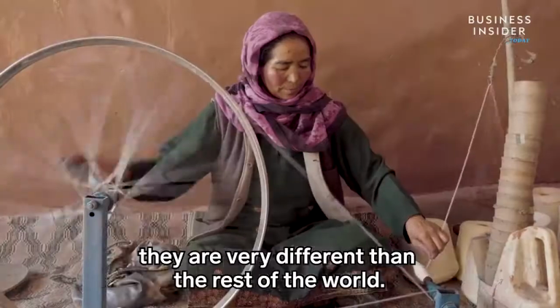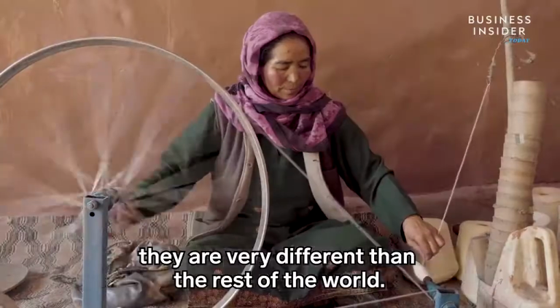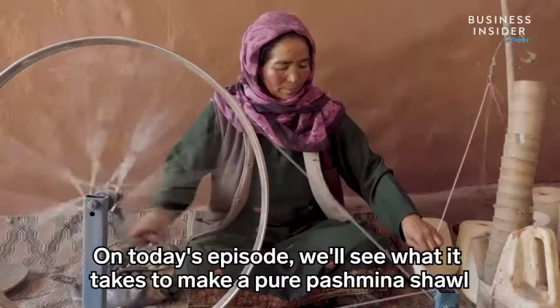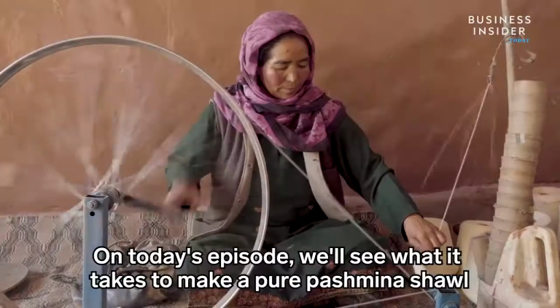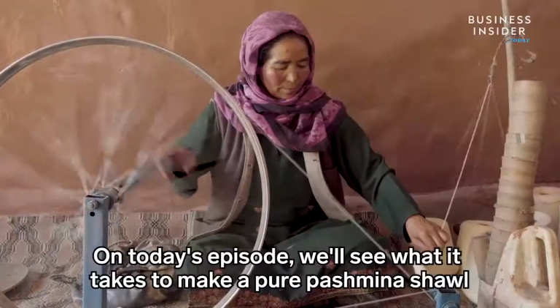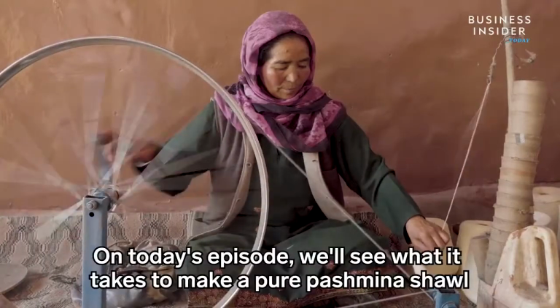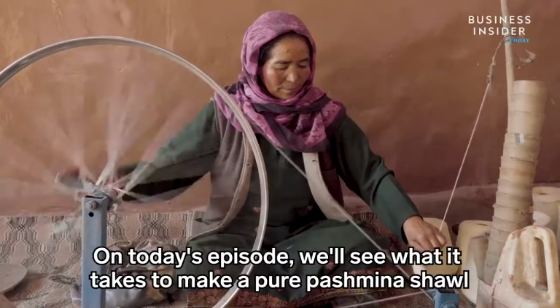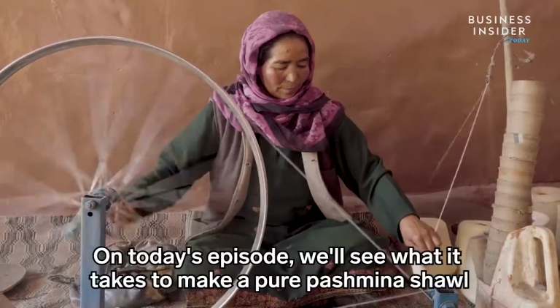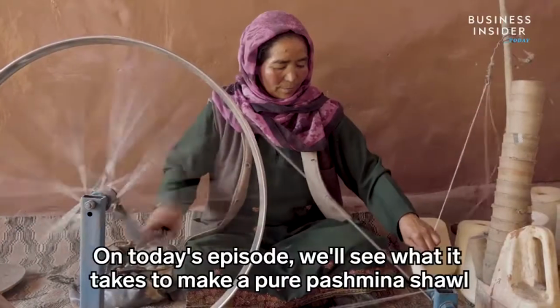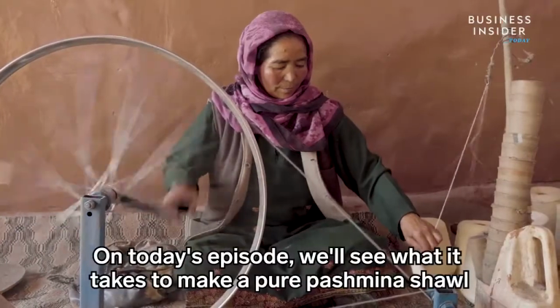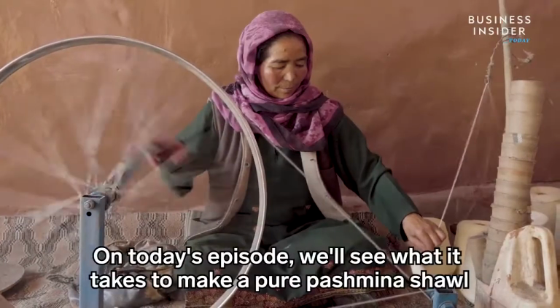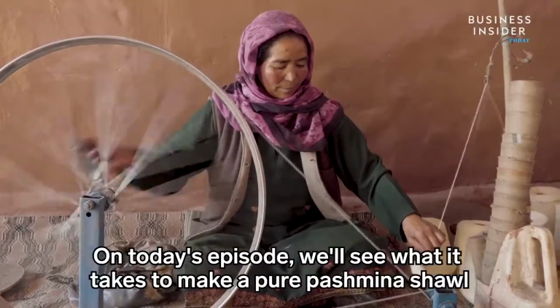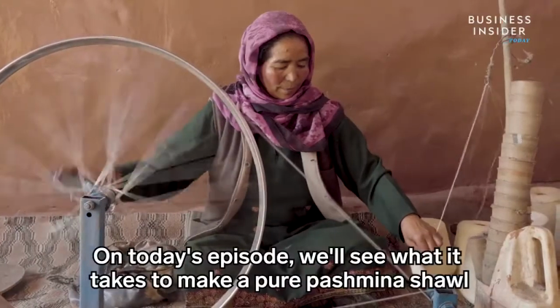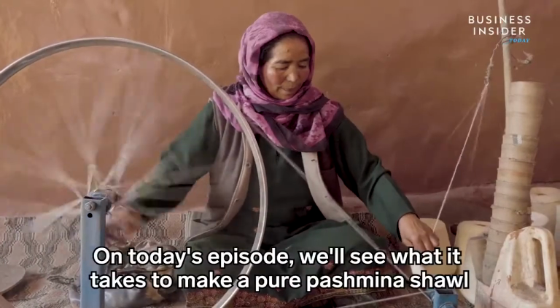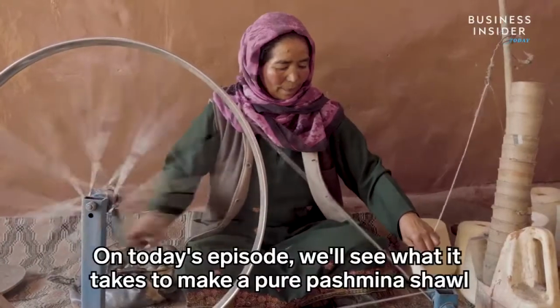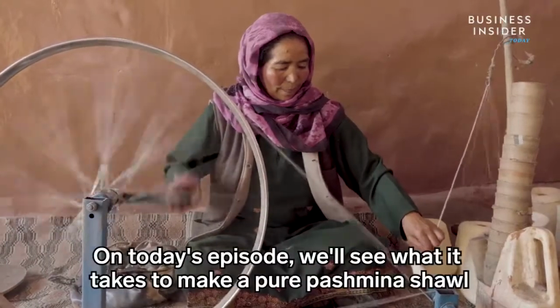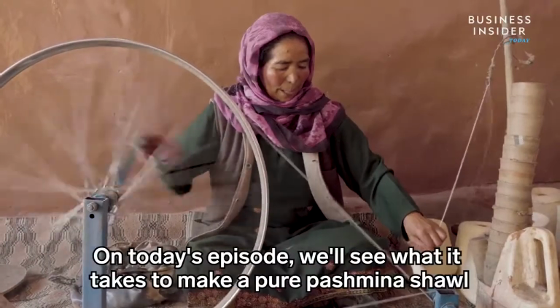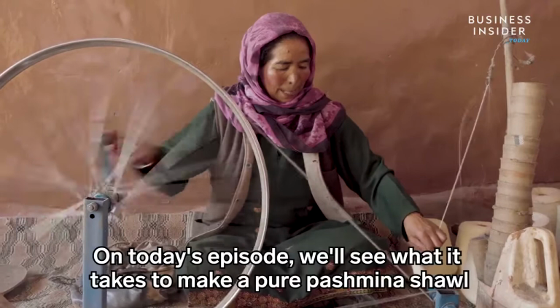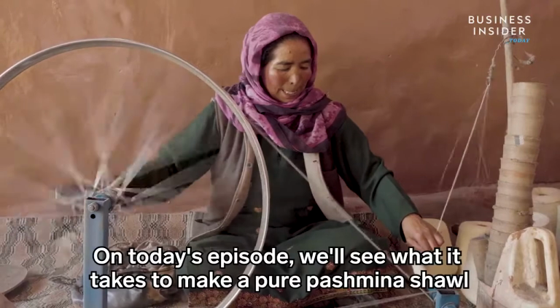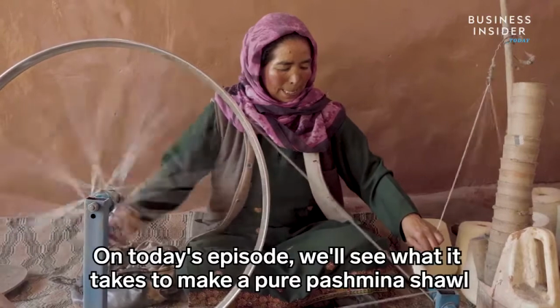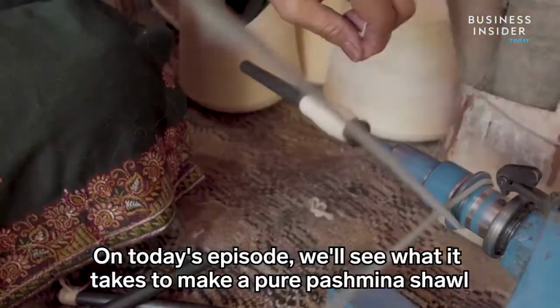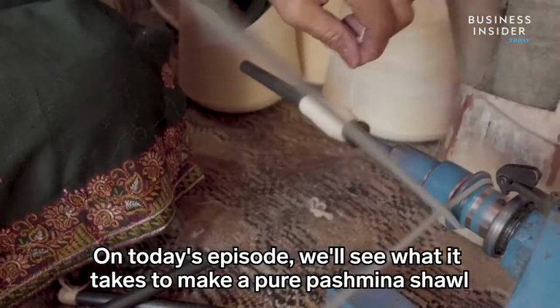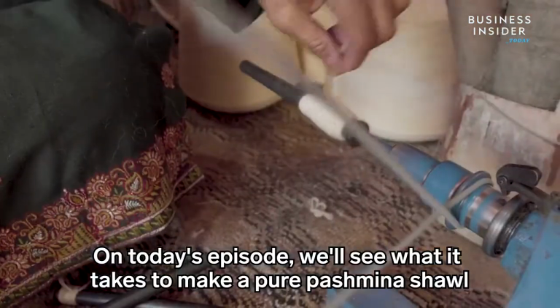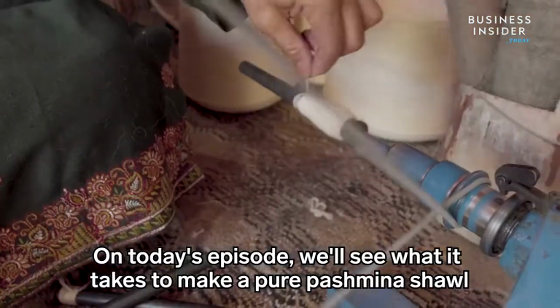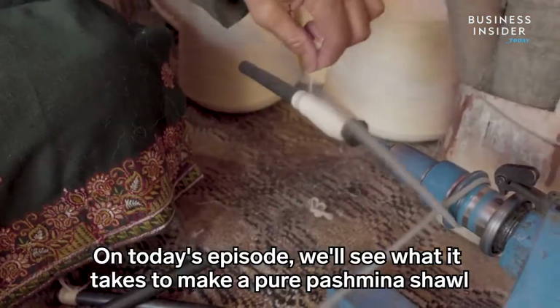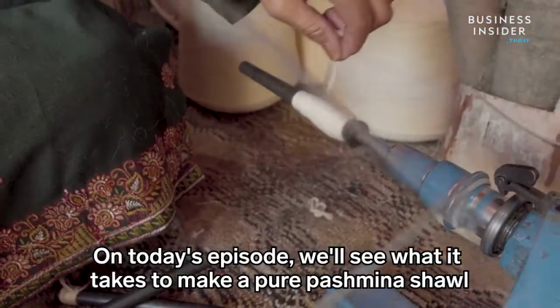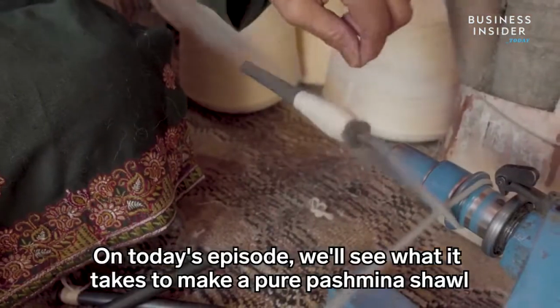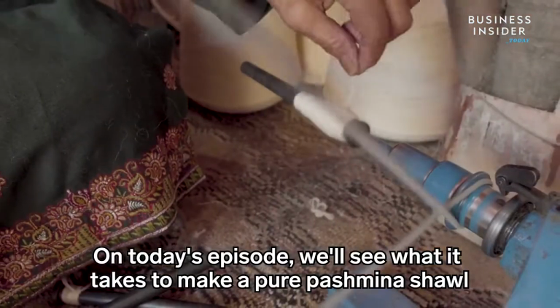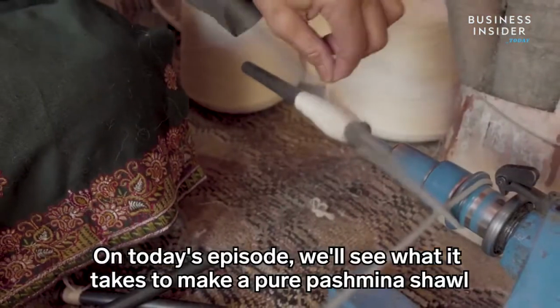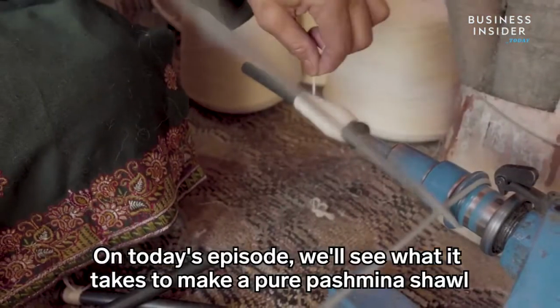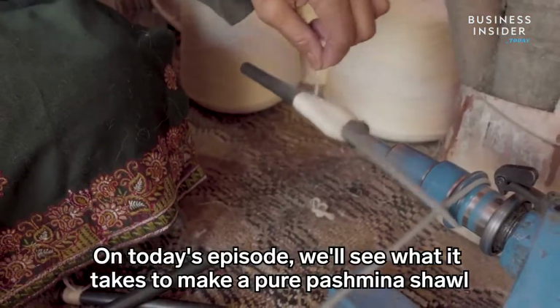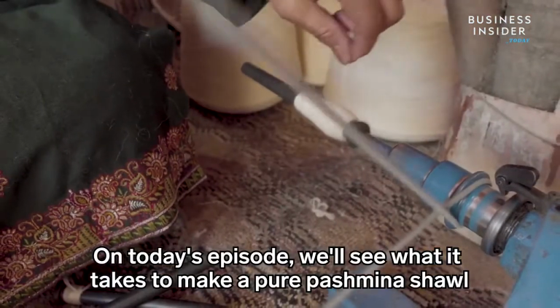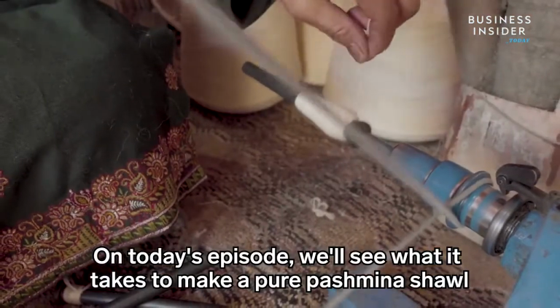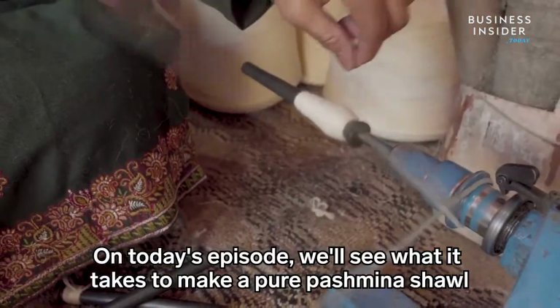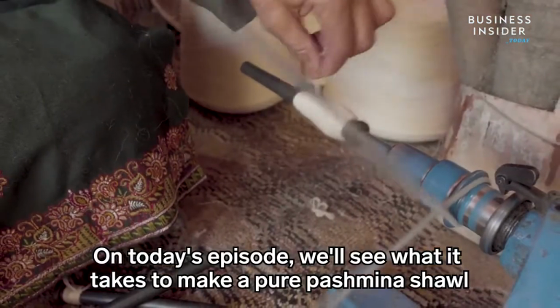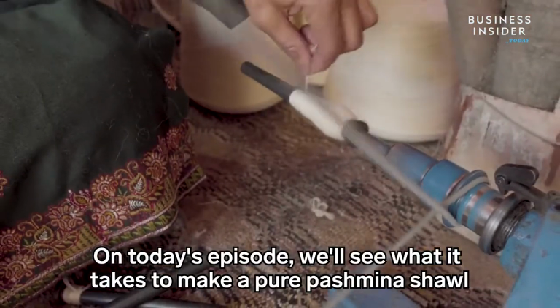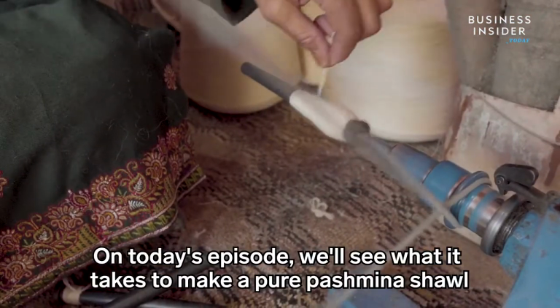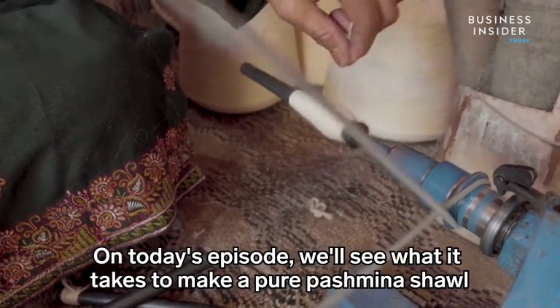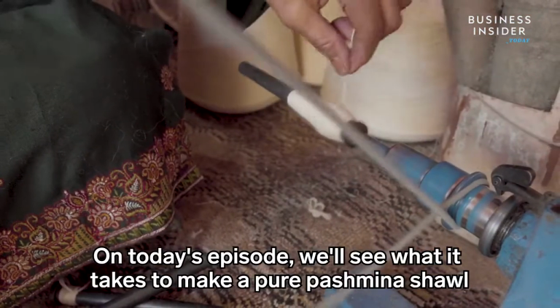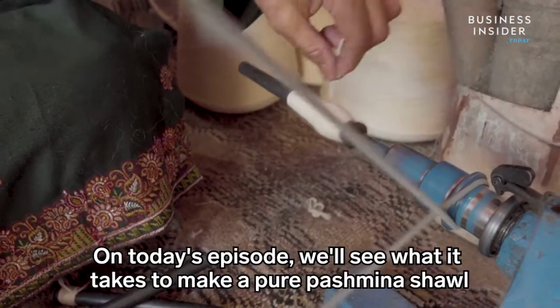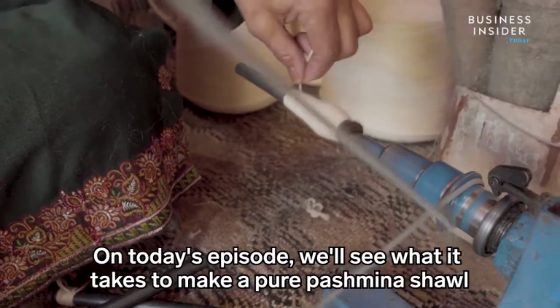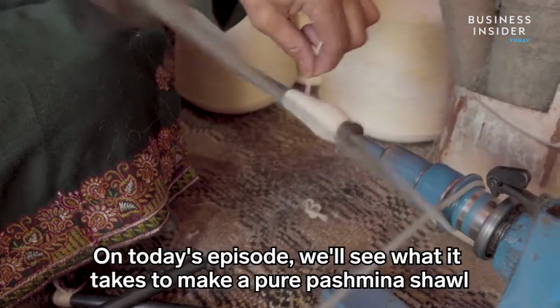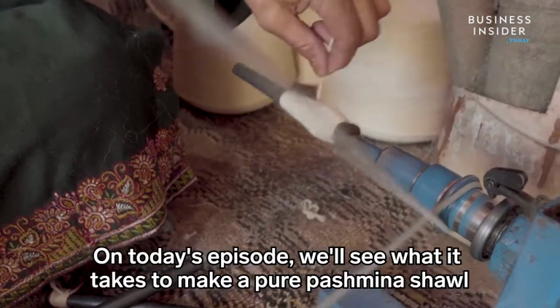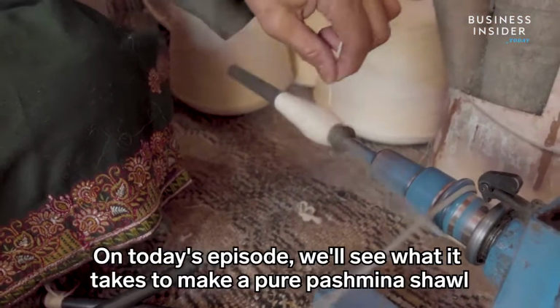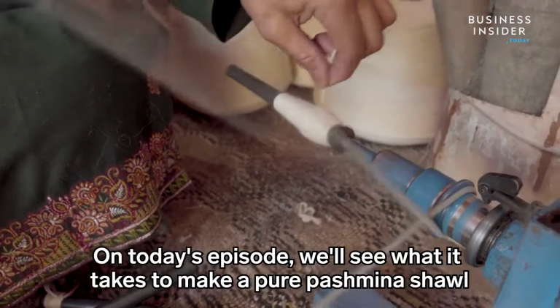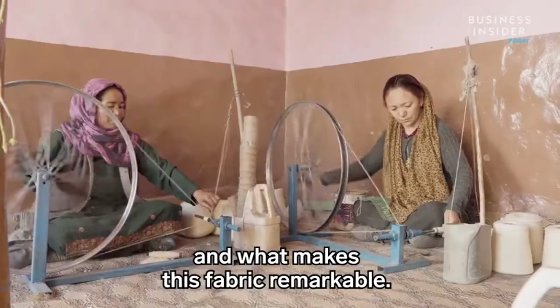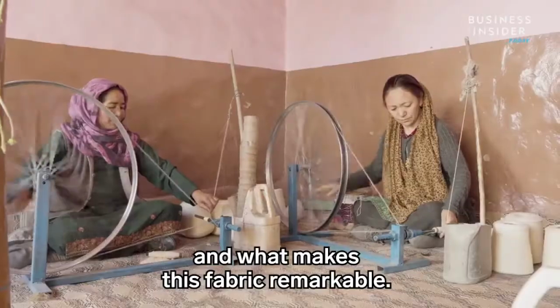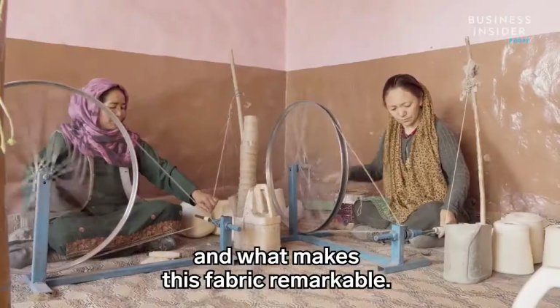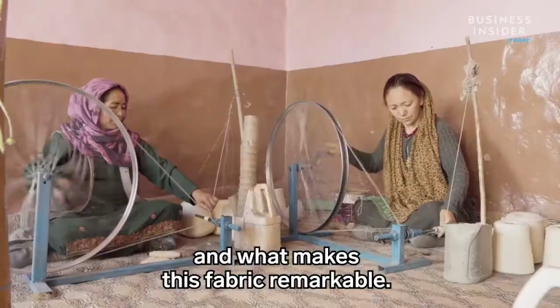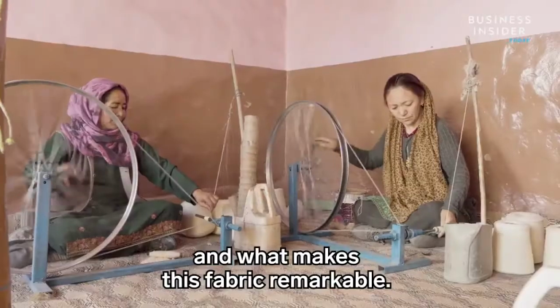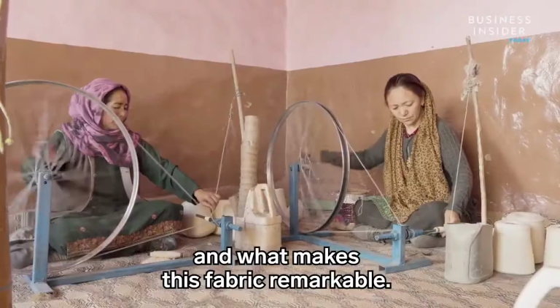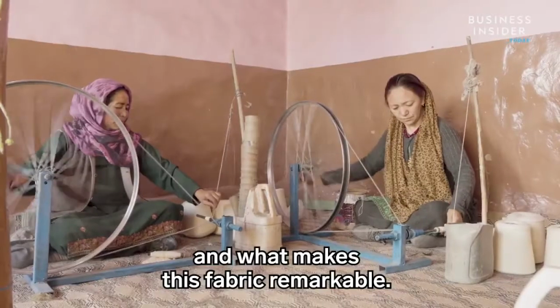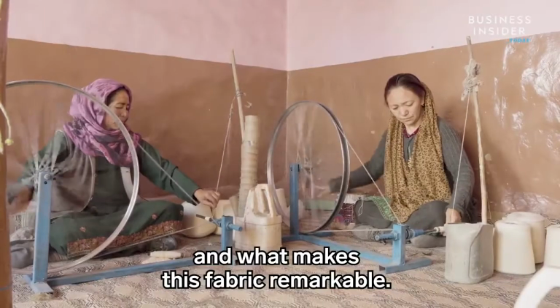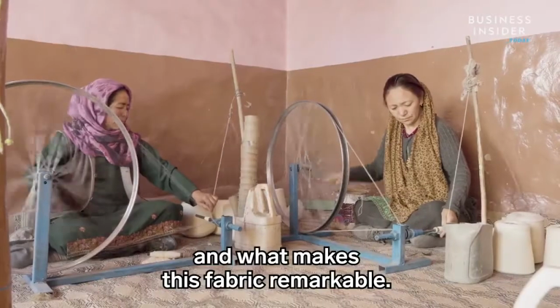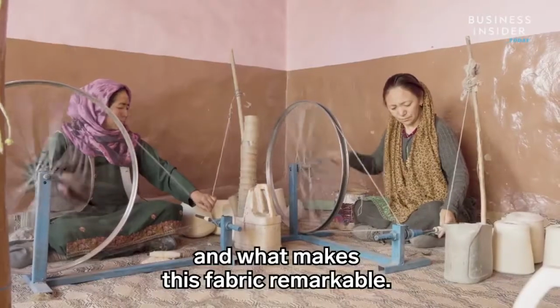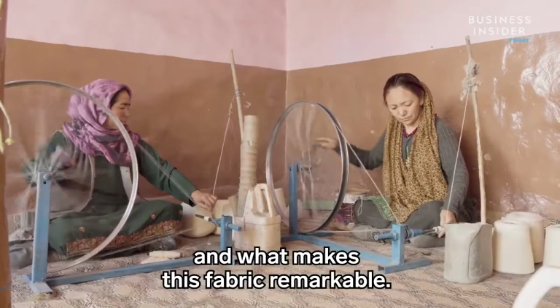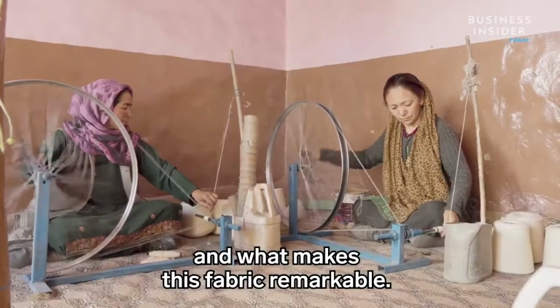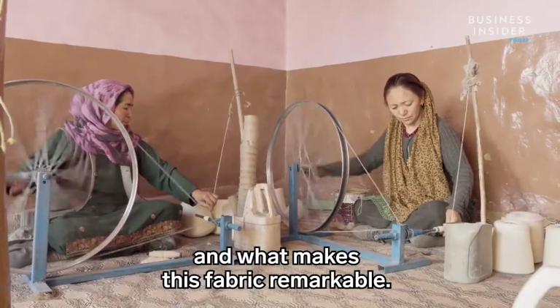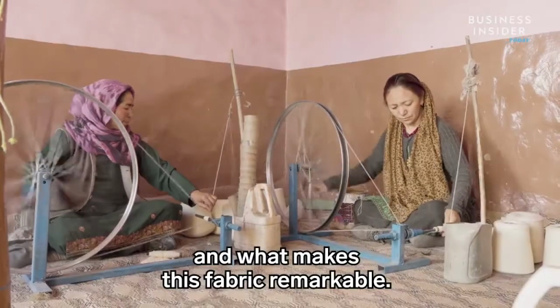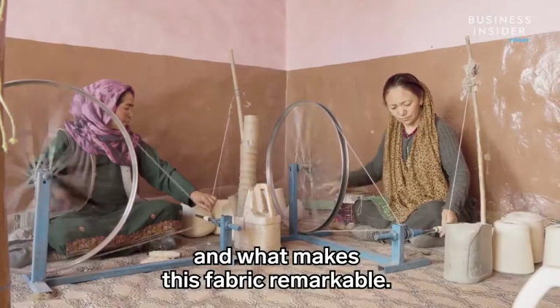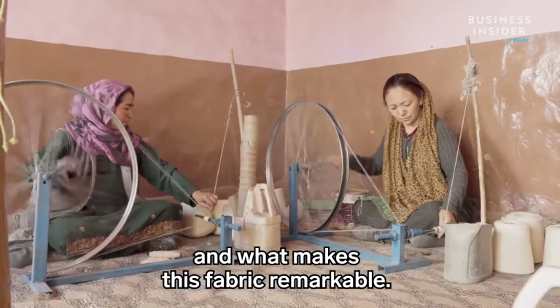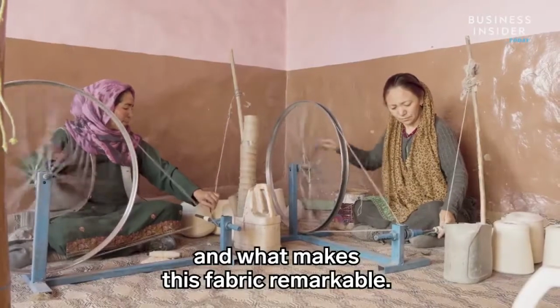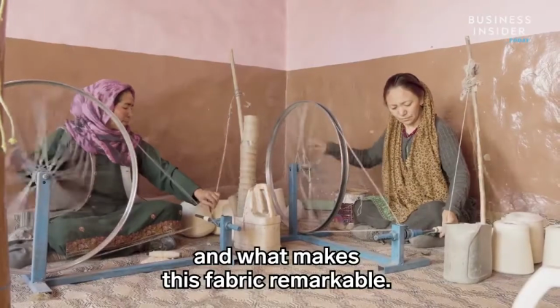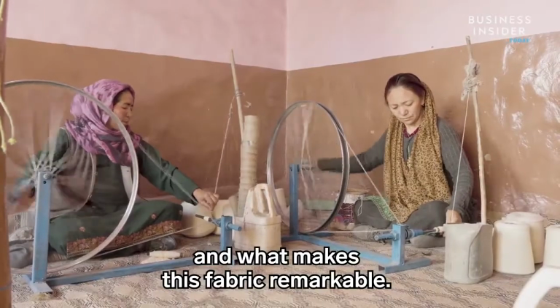On today's episode, we'll see what it takes to make a pure pashmina shawl and what makes this fabric so remarkable.